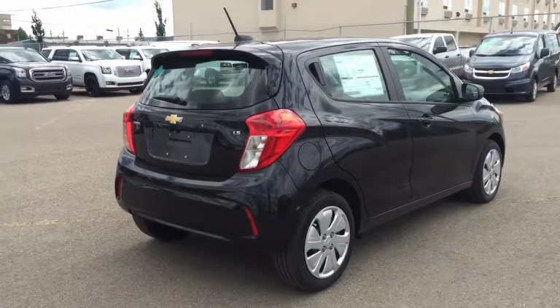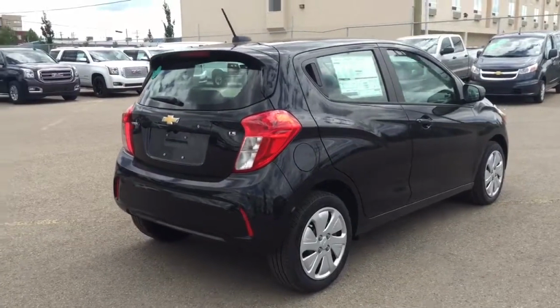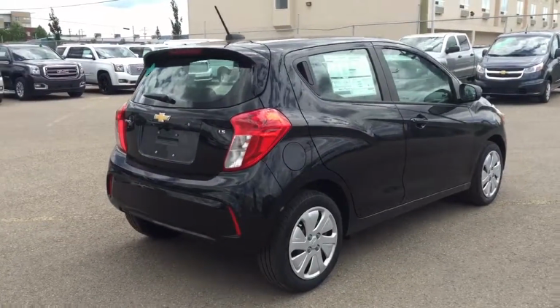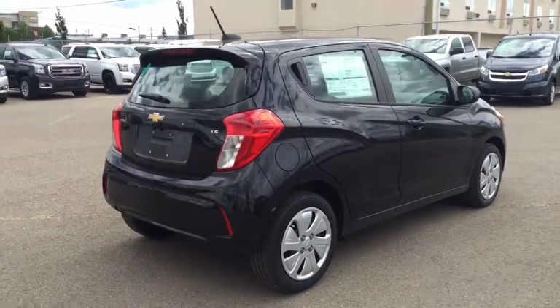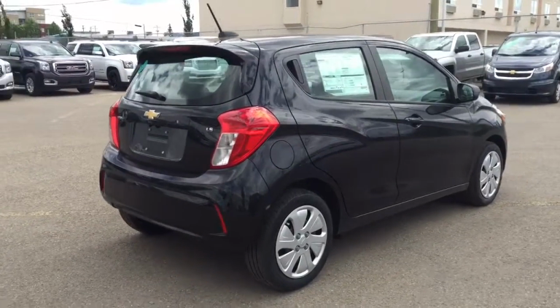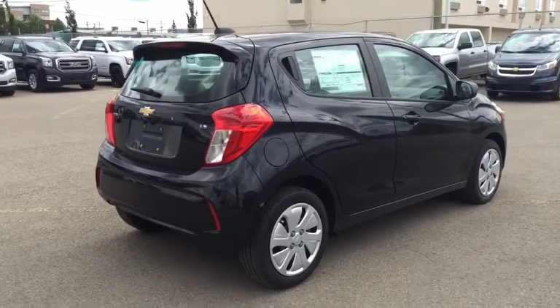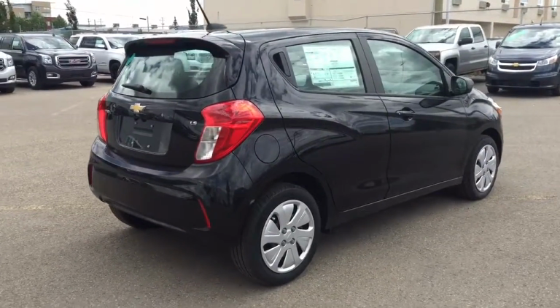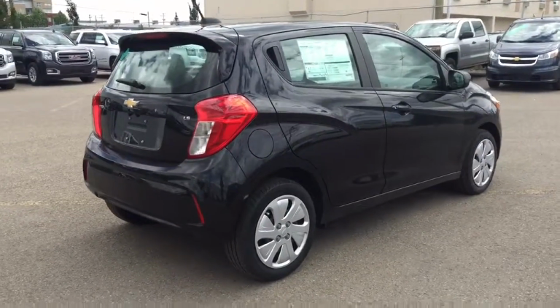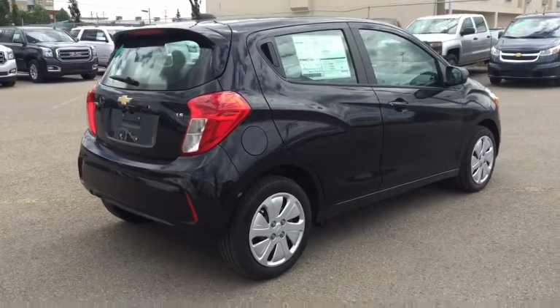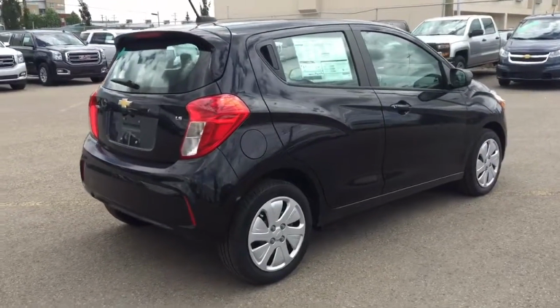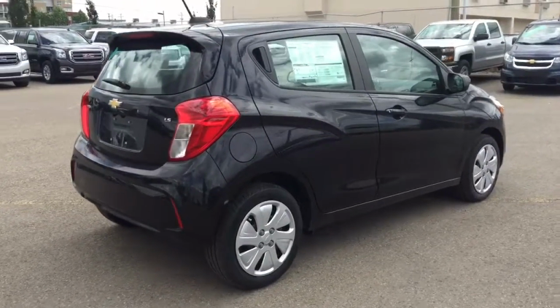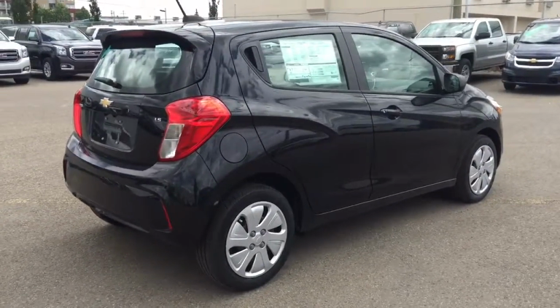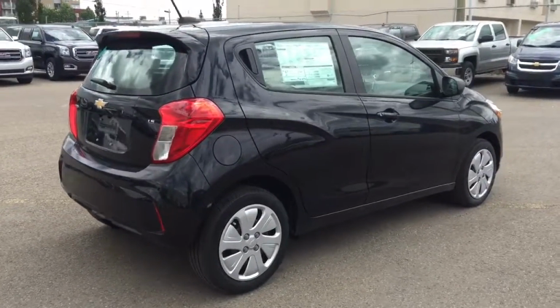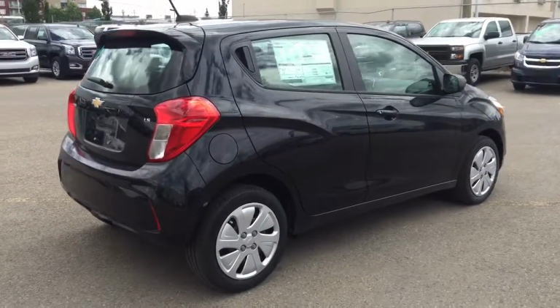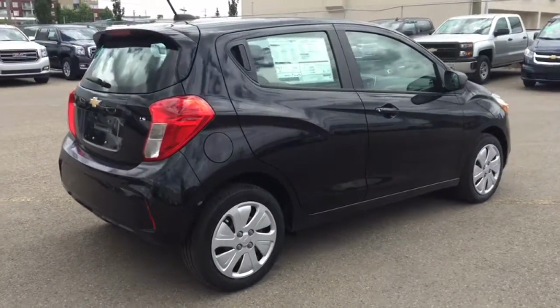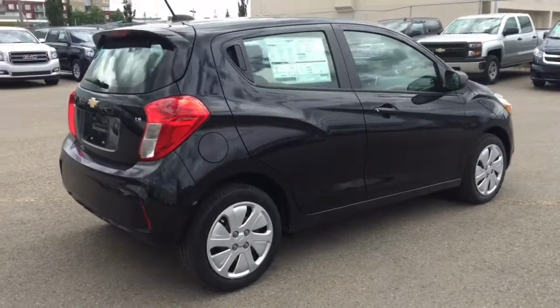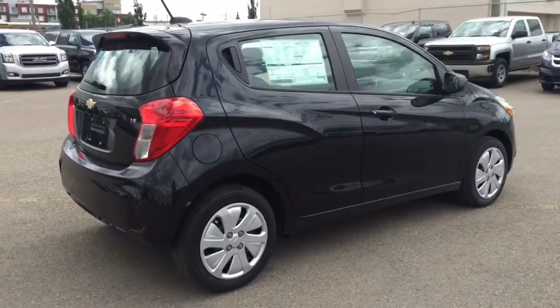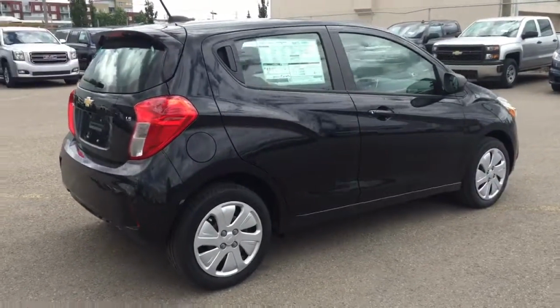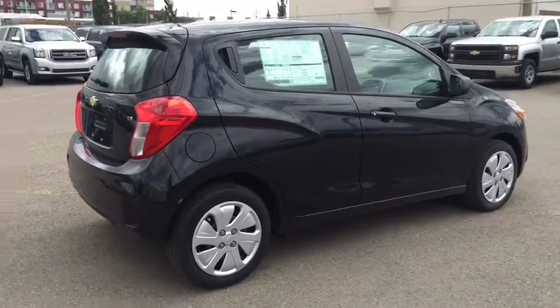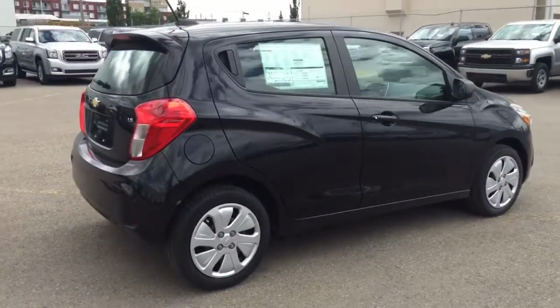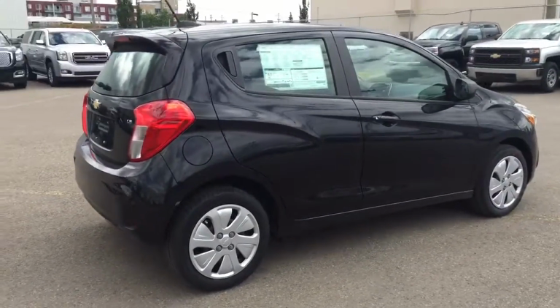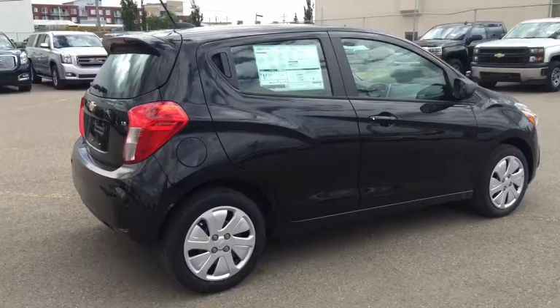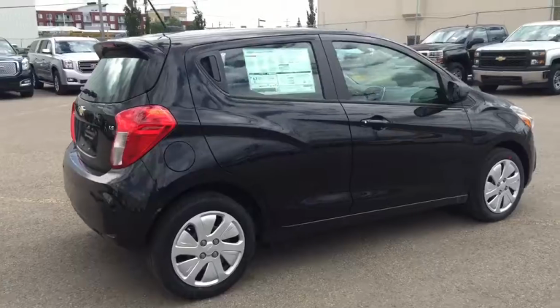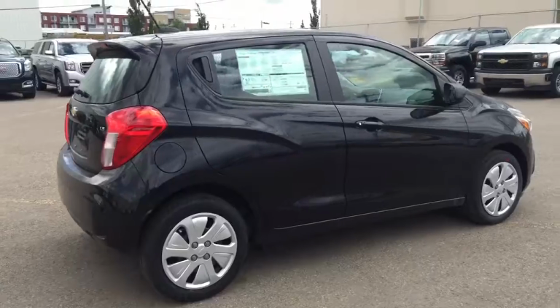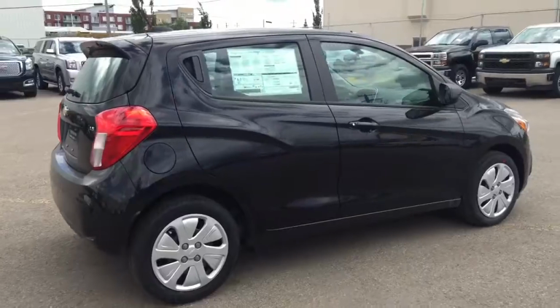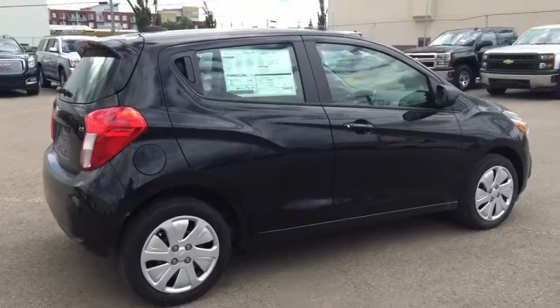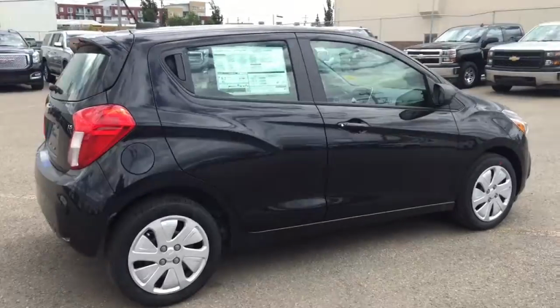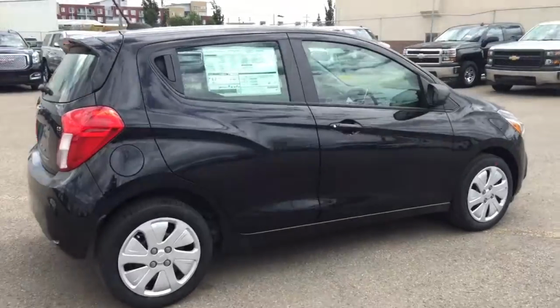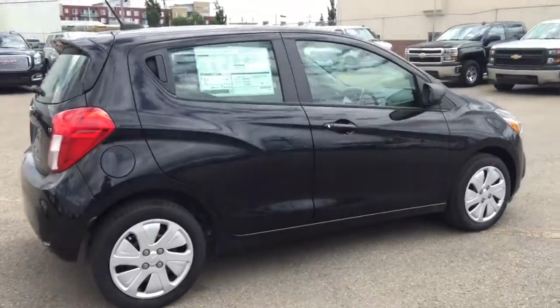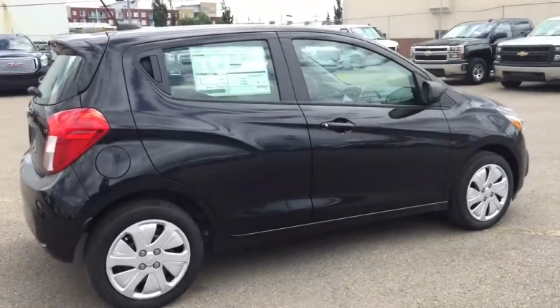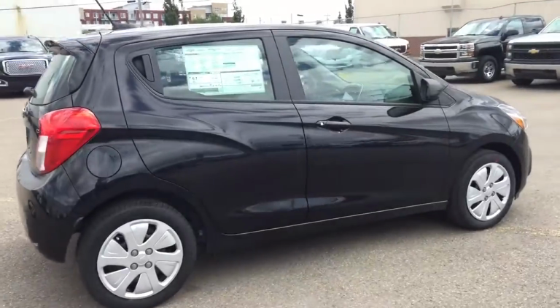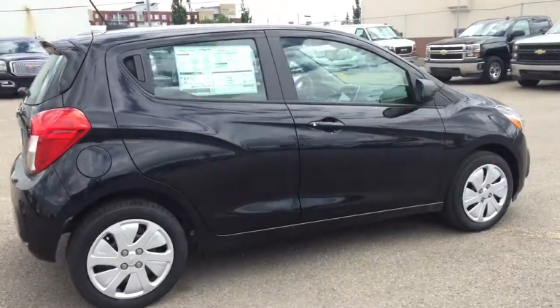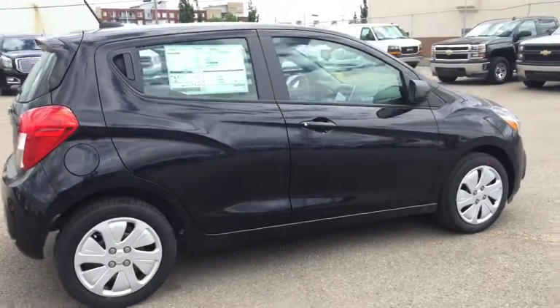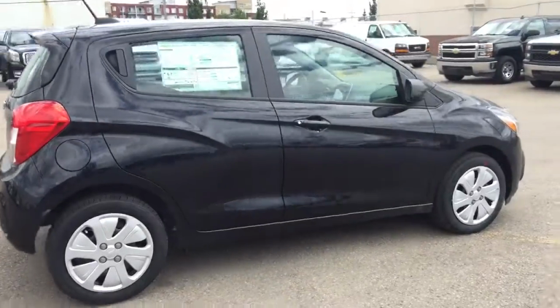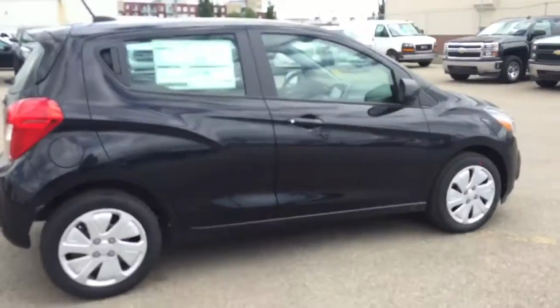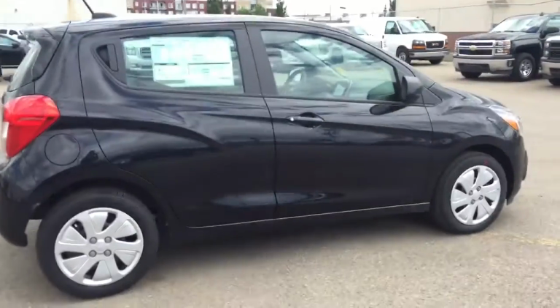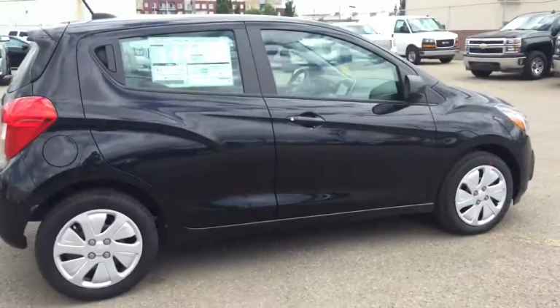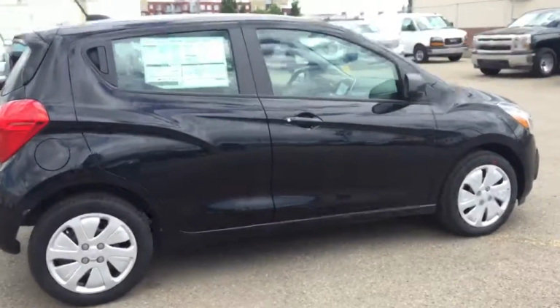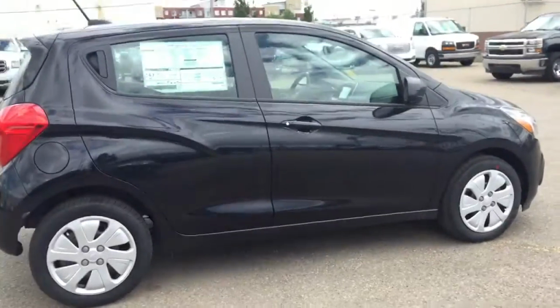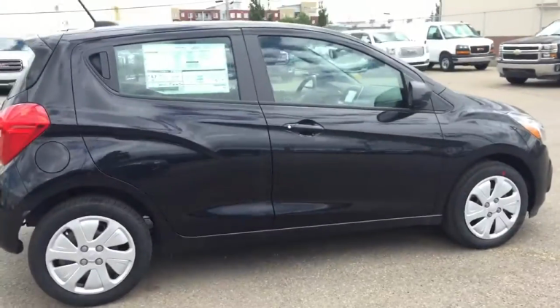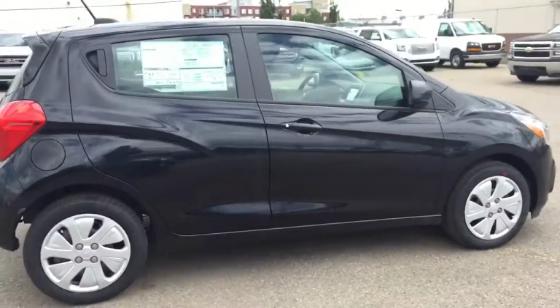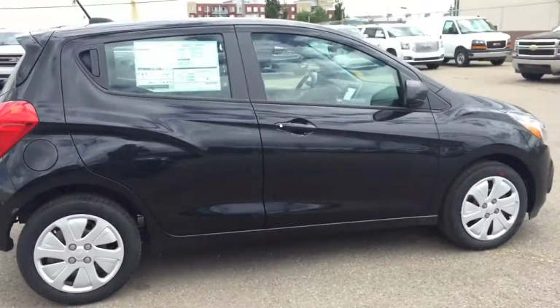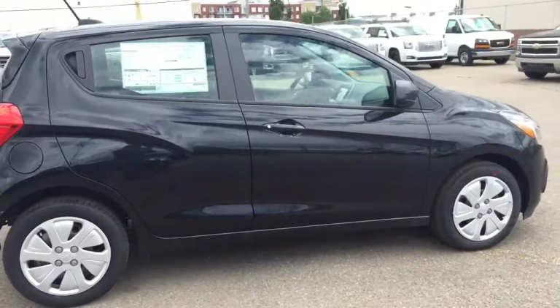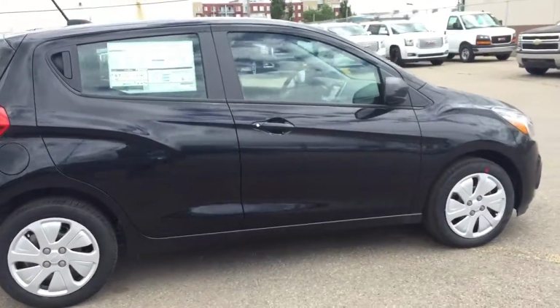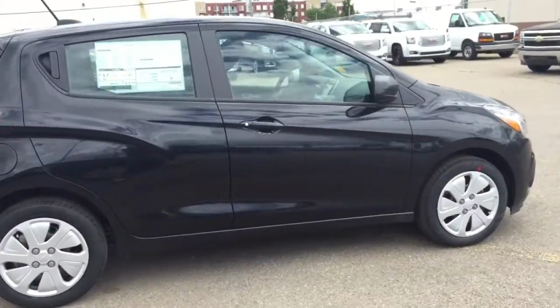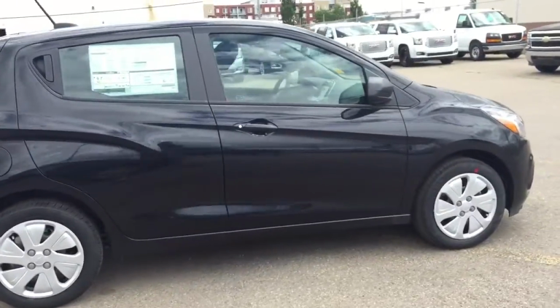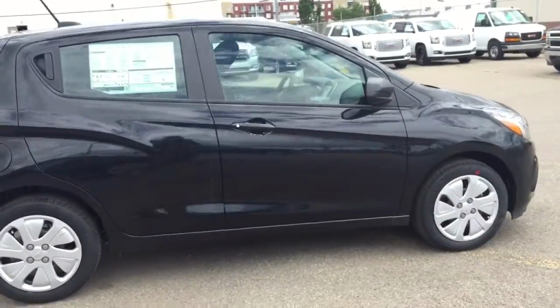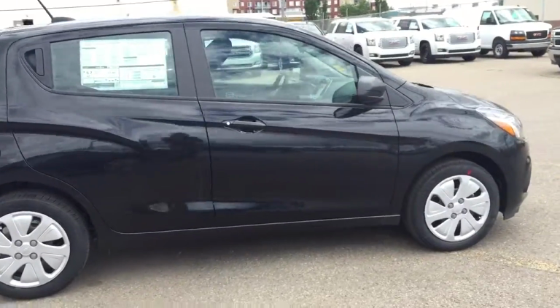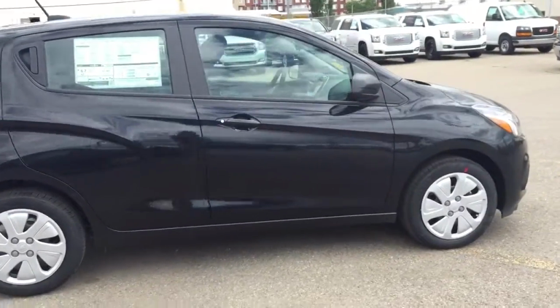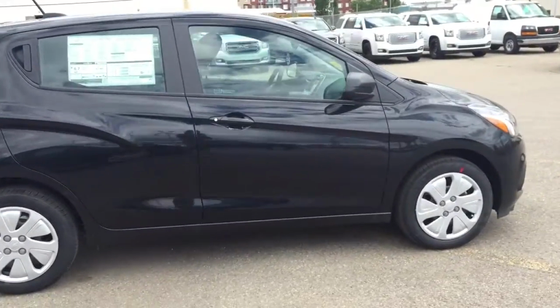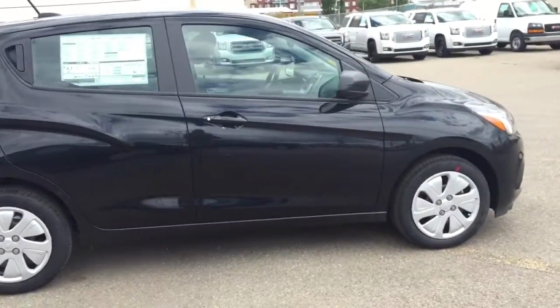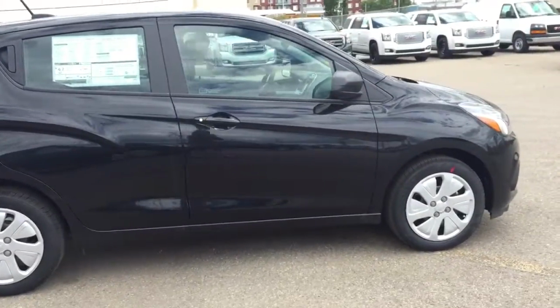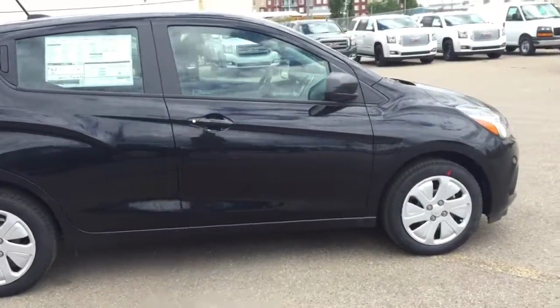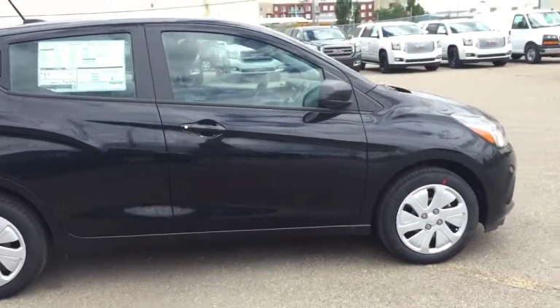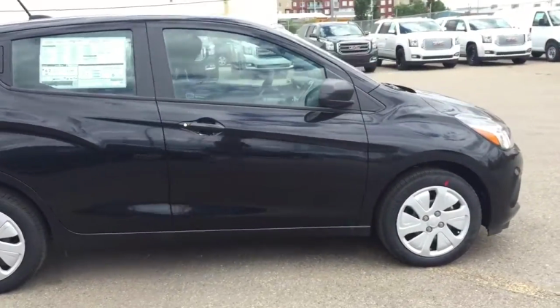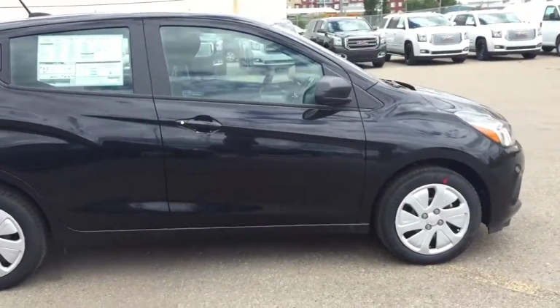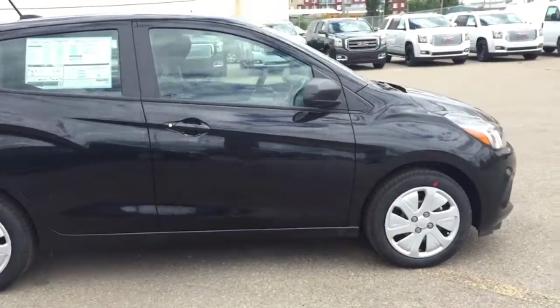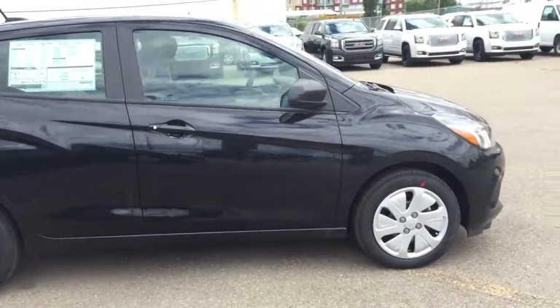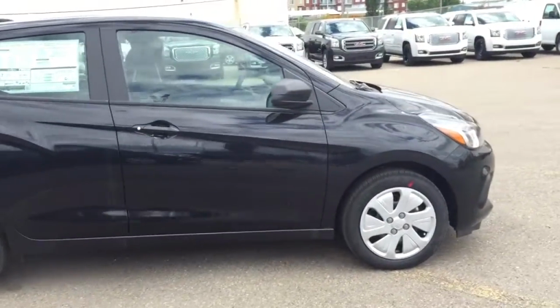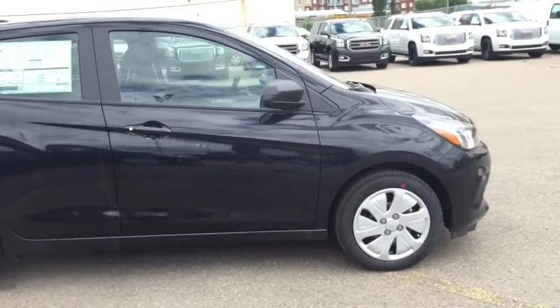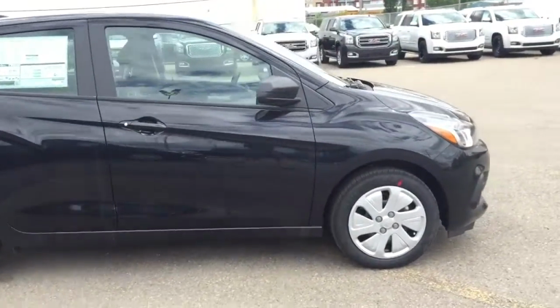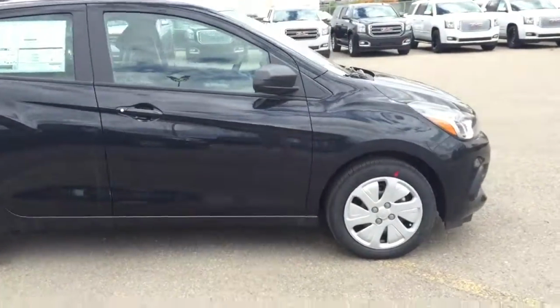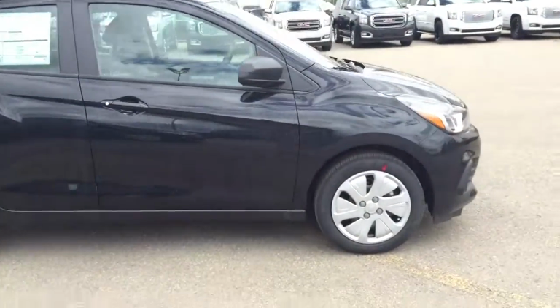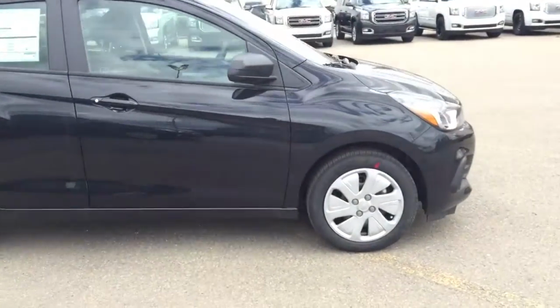This fuel-efficient Spark won't last long, so hurry in or give us a call at Davis Chevrolet to book your test drive today.